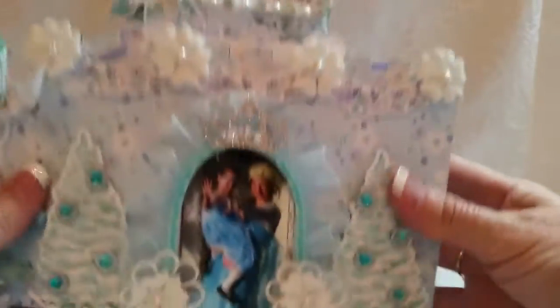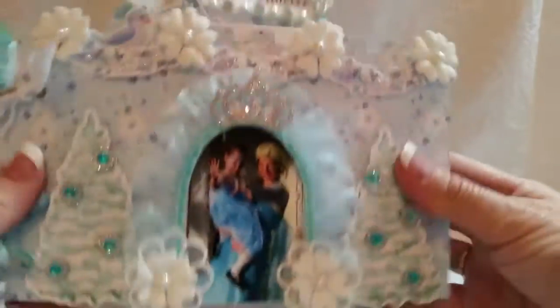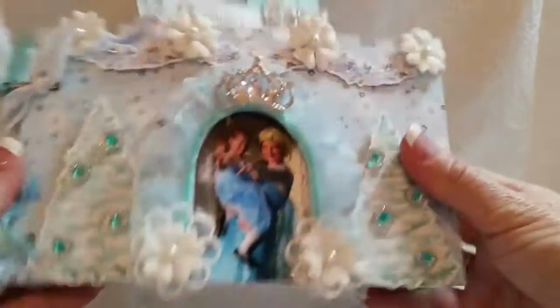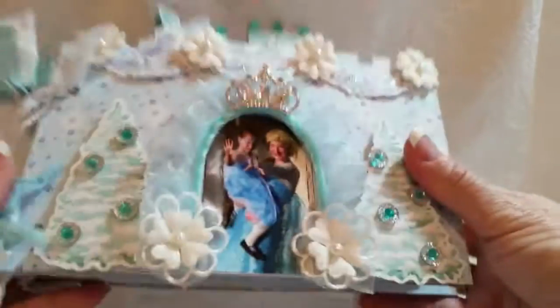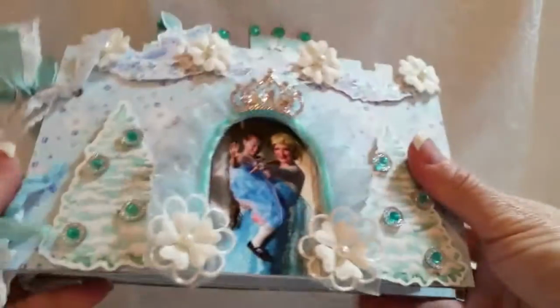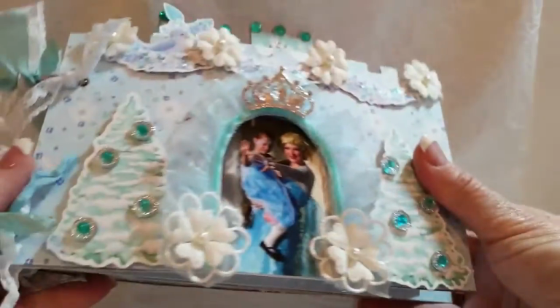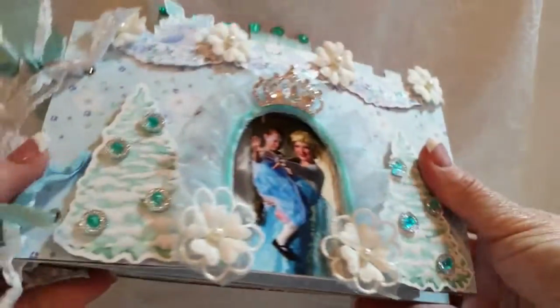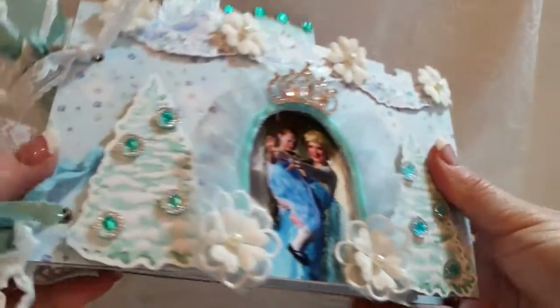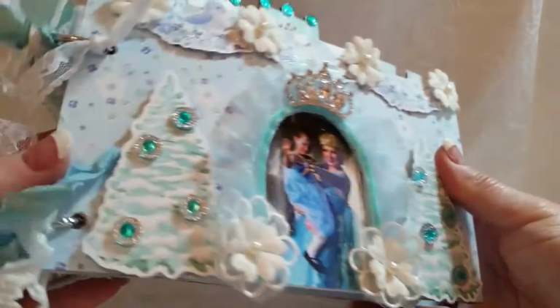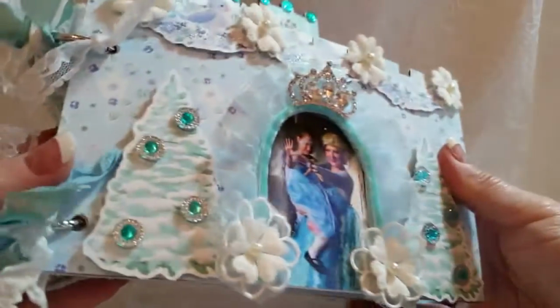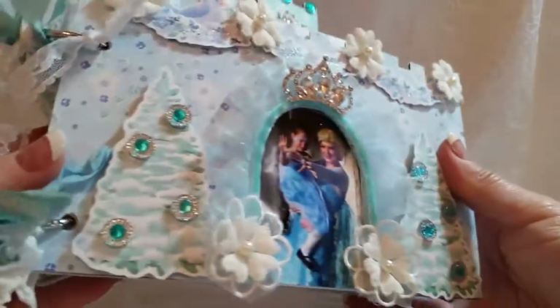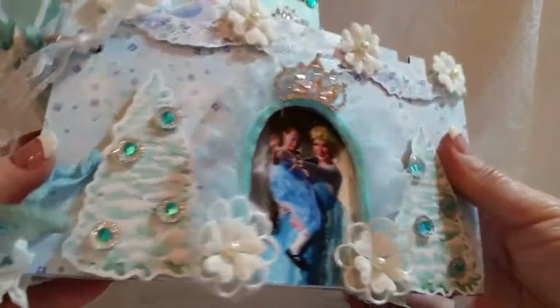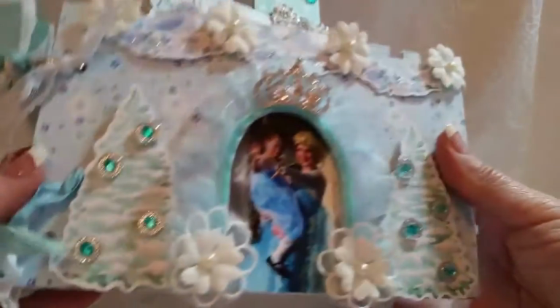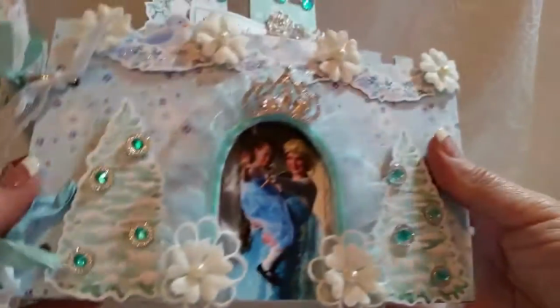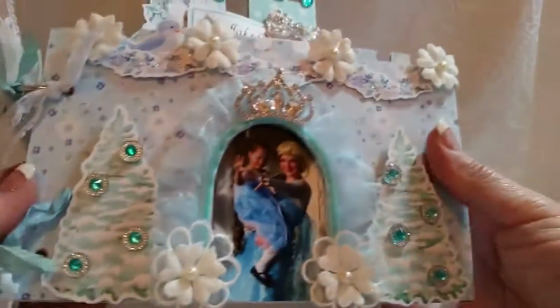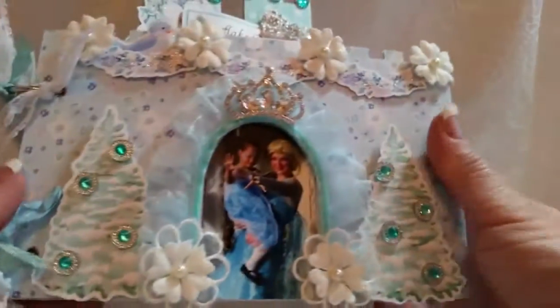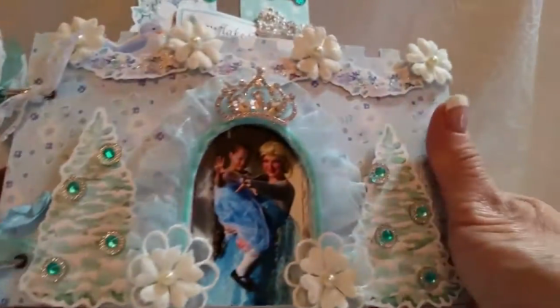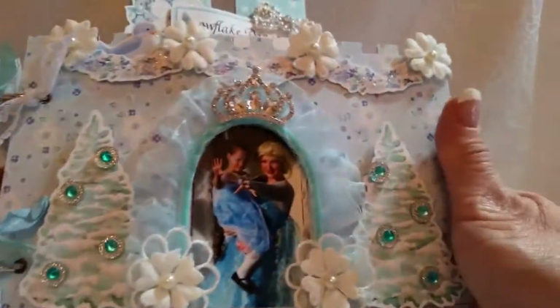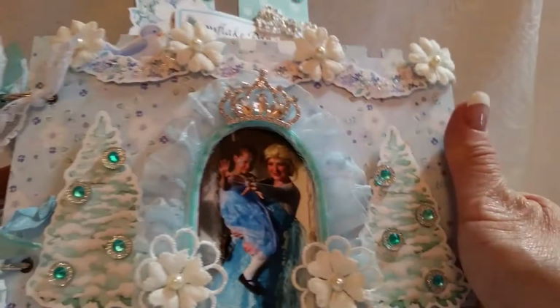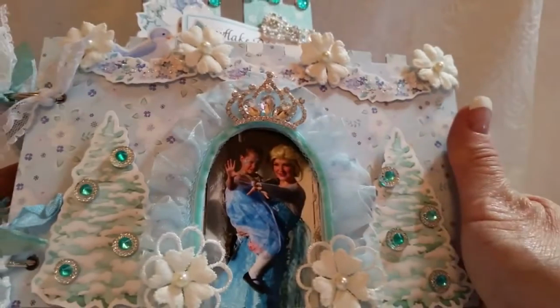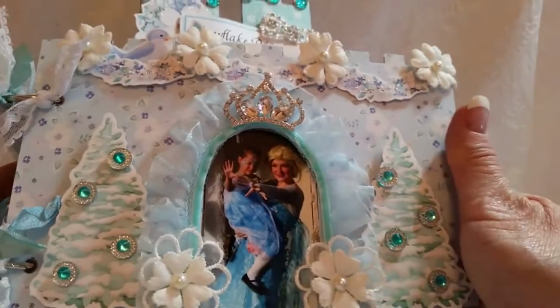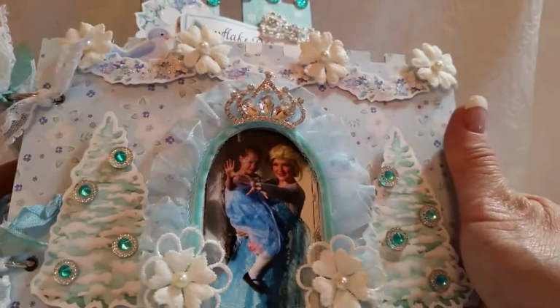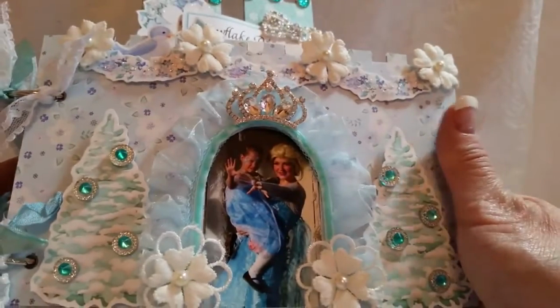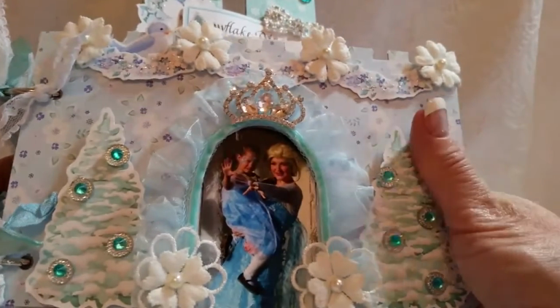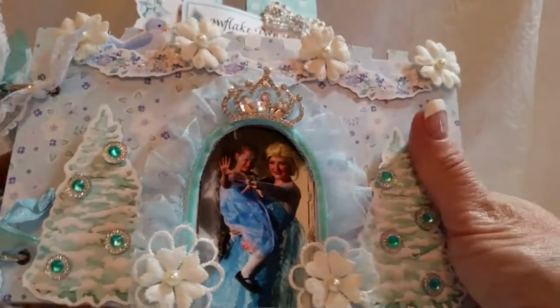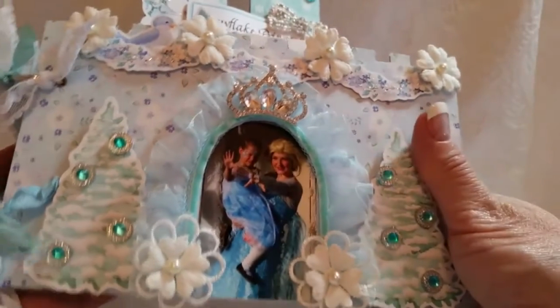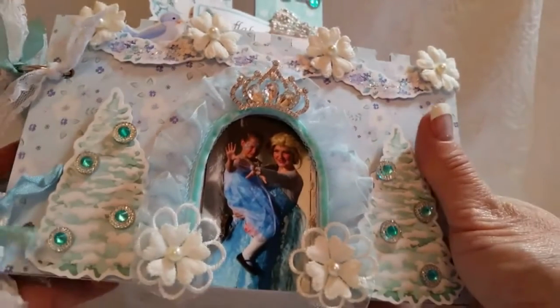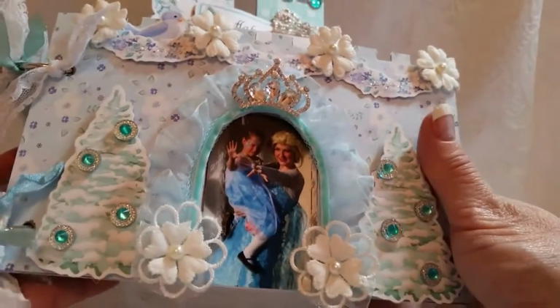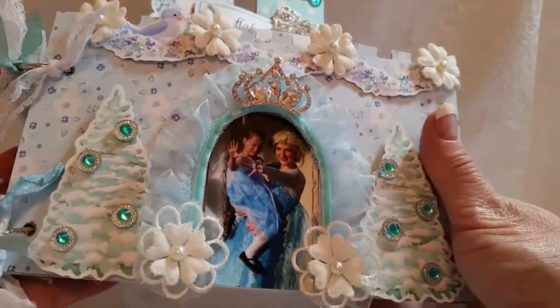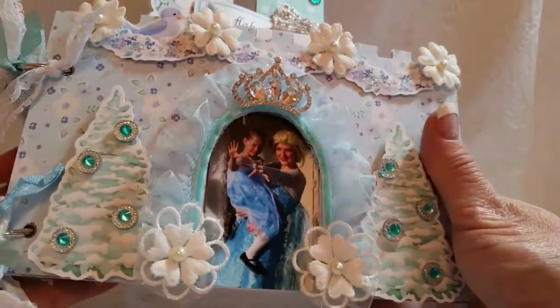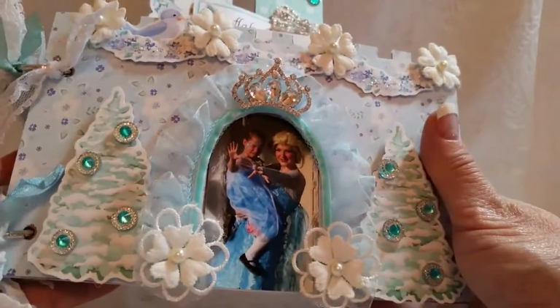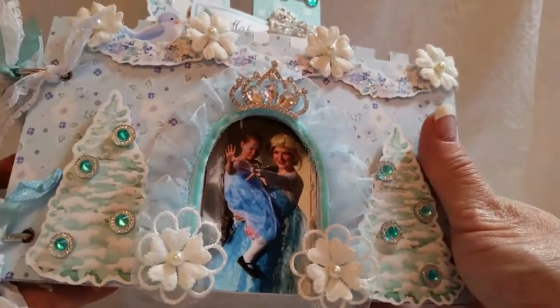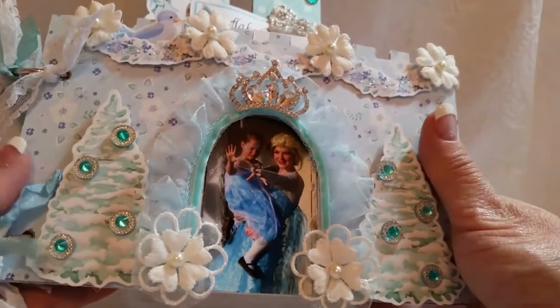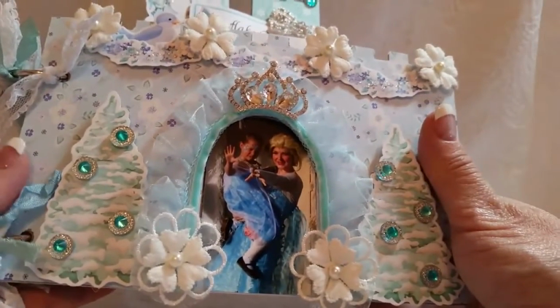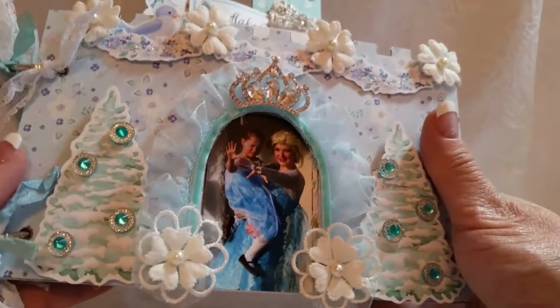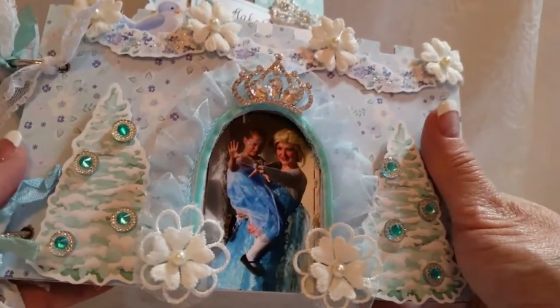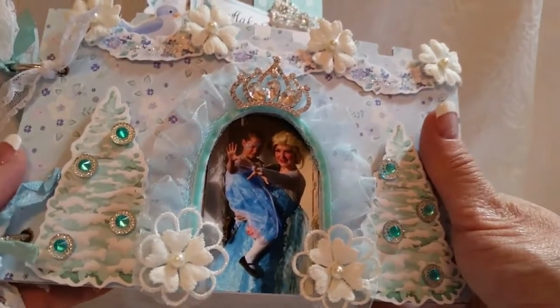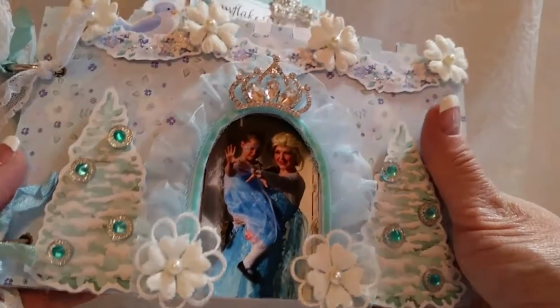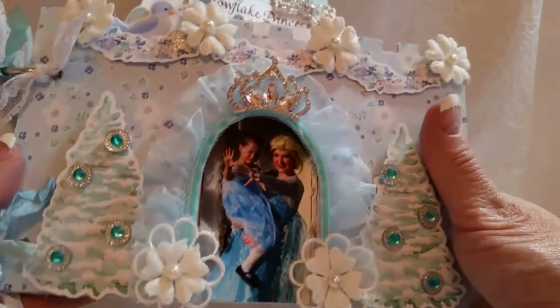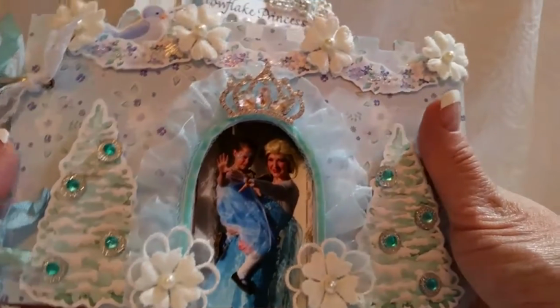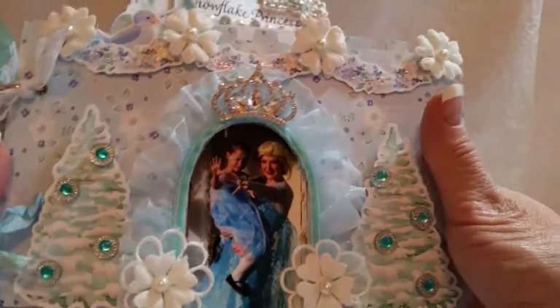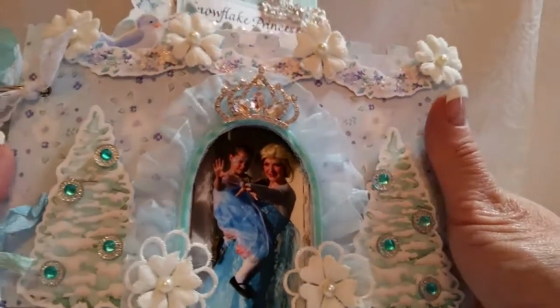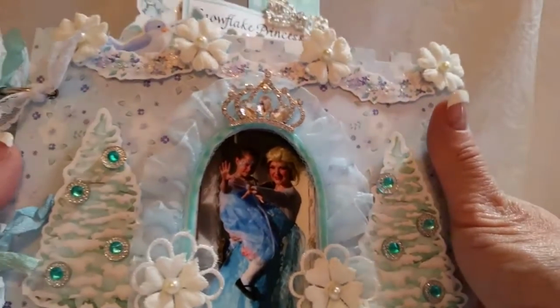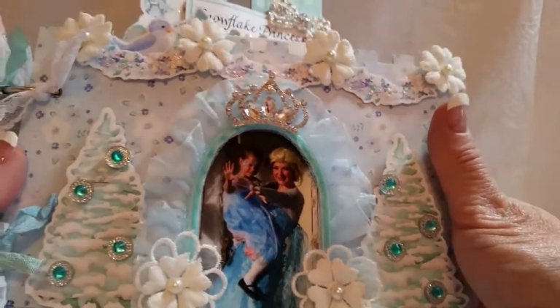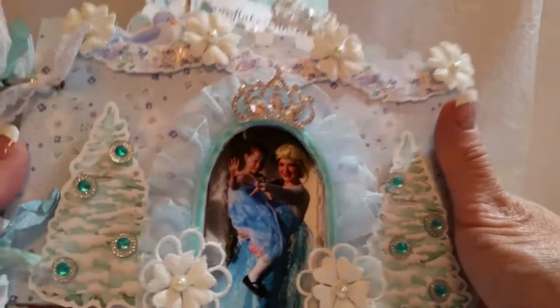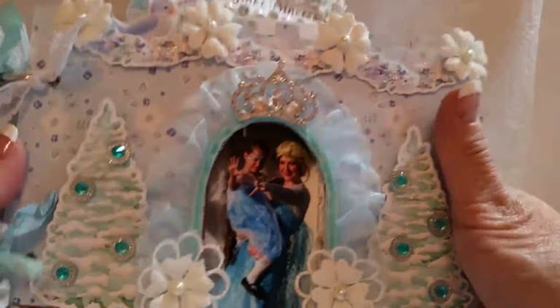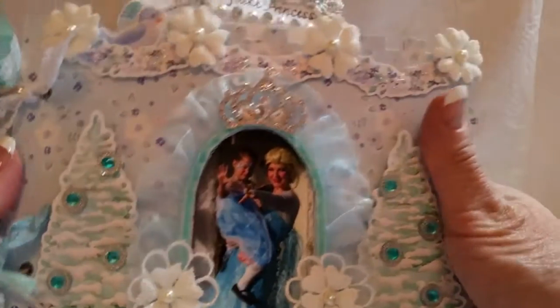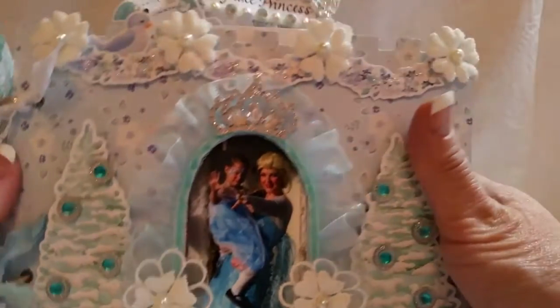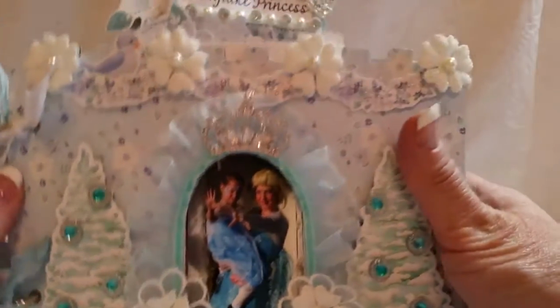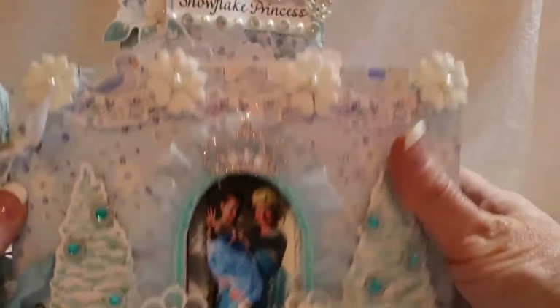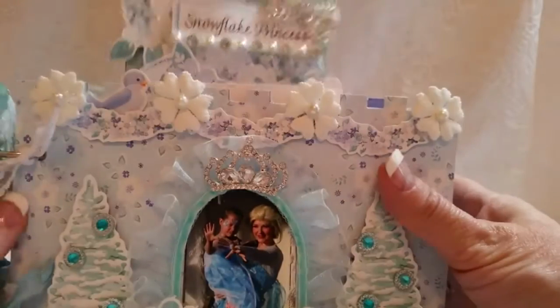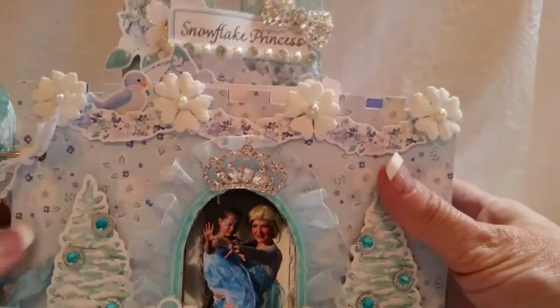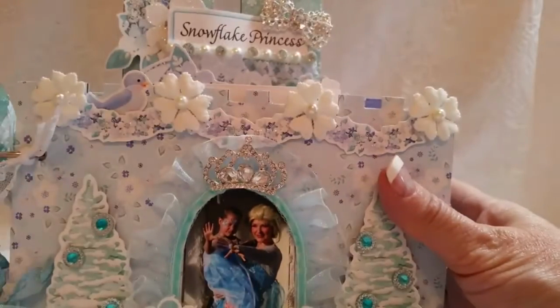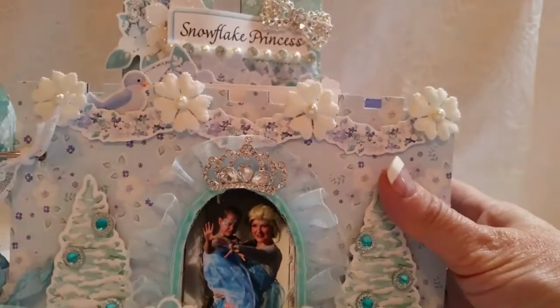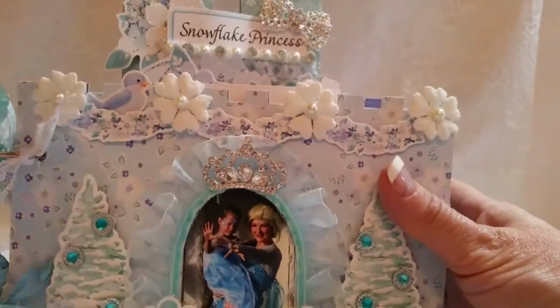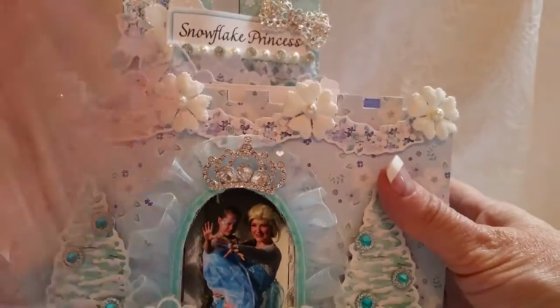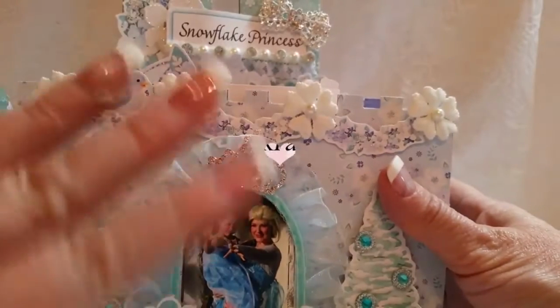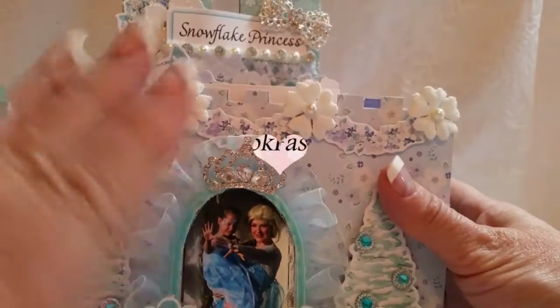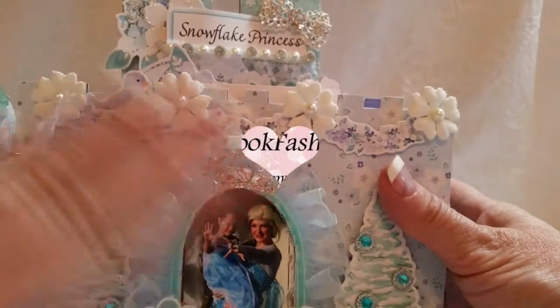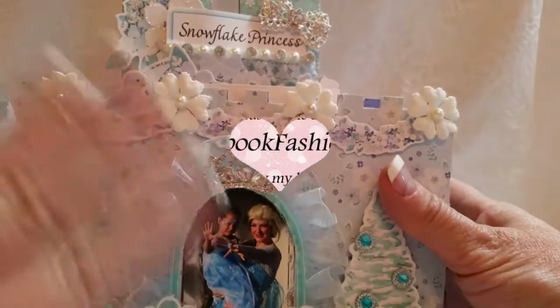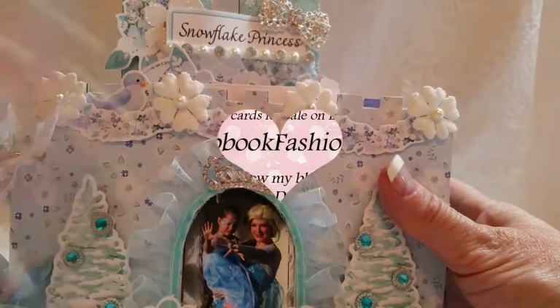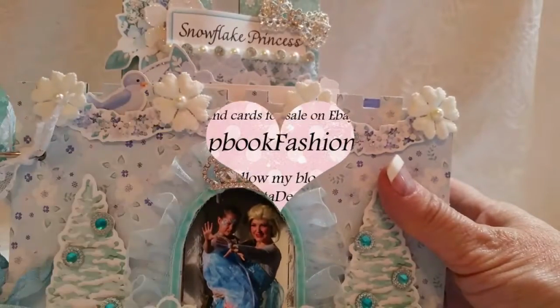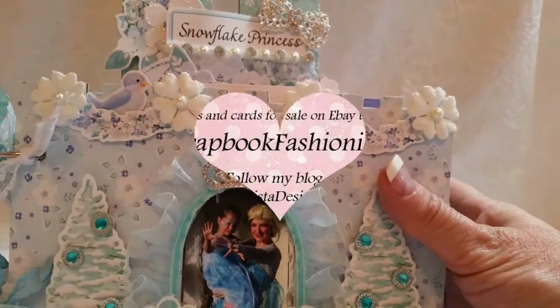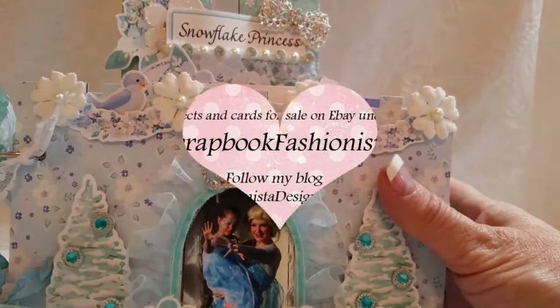So there you go - that is the mini album for Rihanna's Frozen-themed birthday. I hope you liked it. Thanks for watching, and I'm excited to hear your comments. See you guys later, bye!